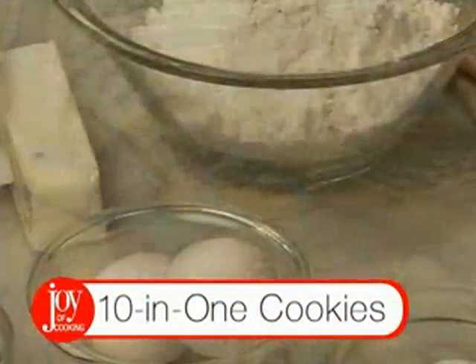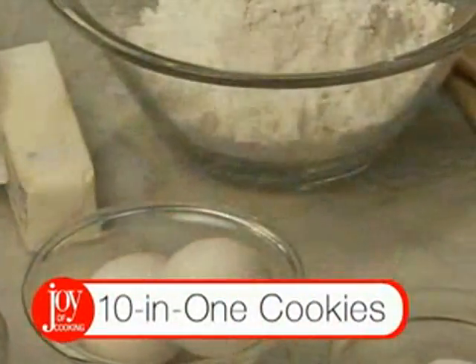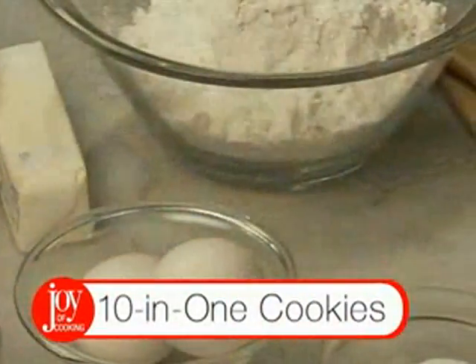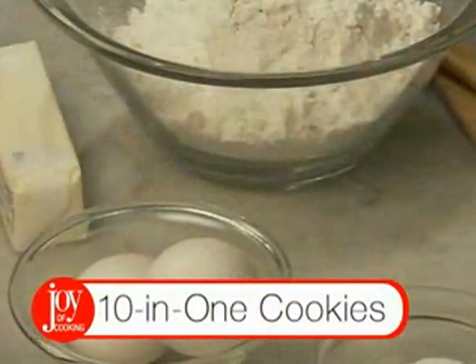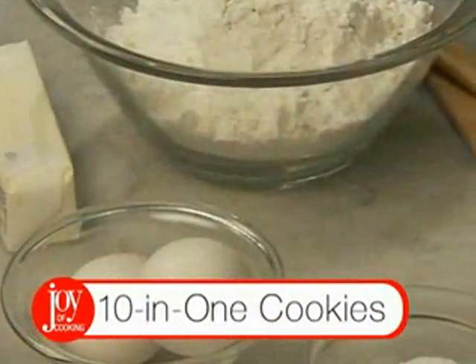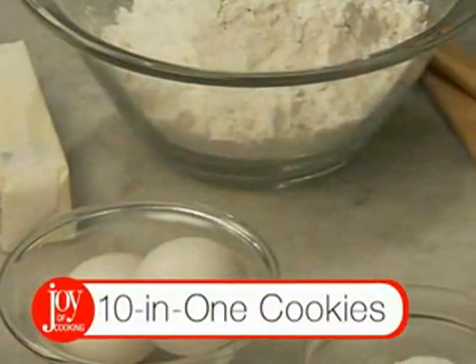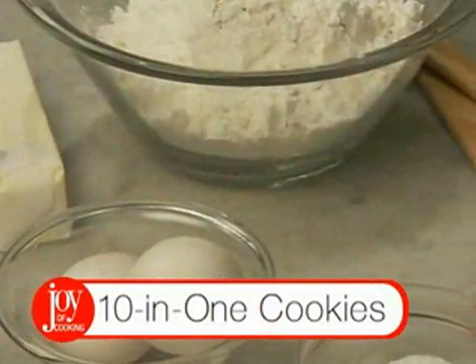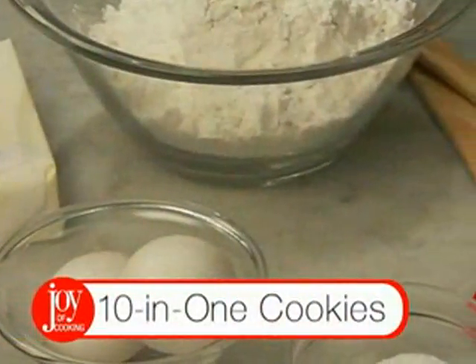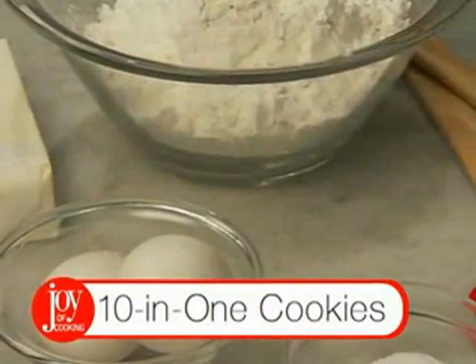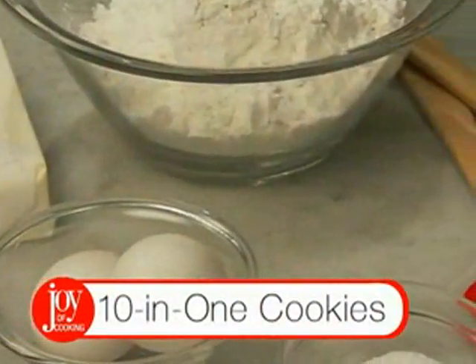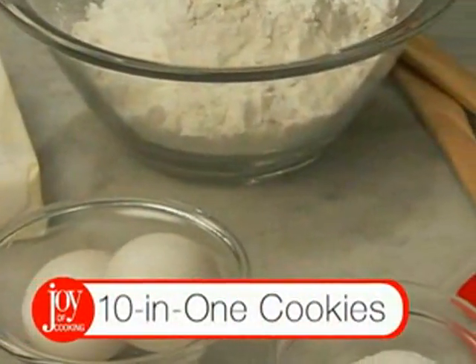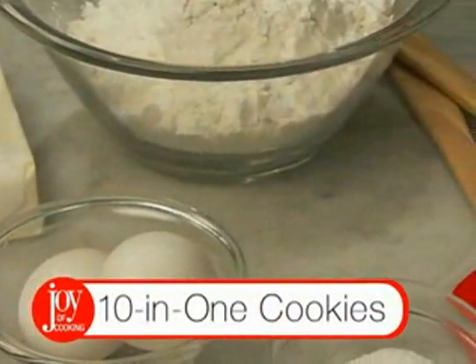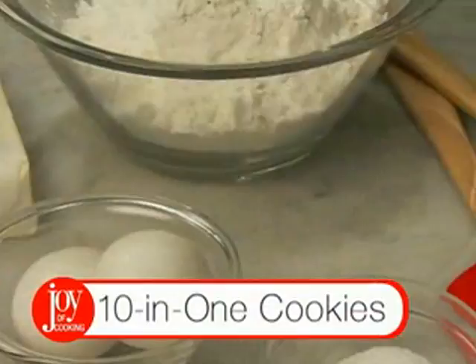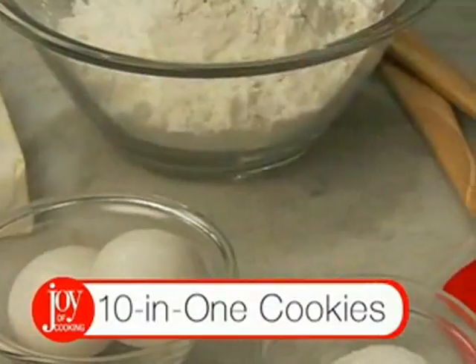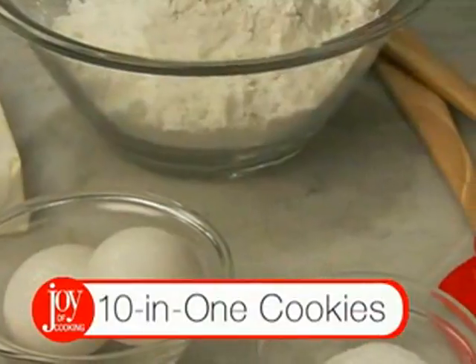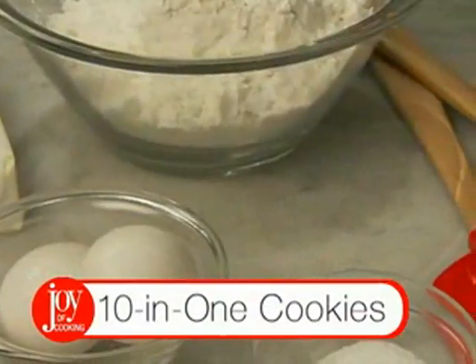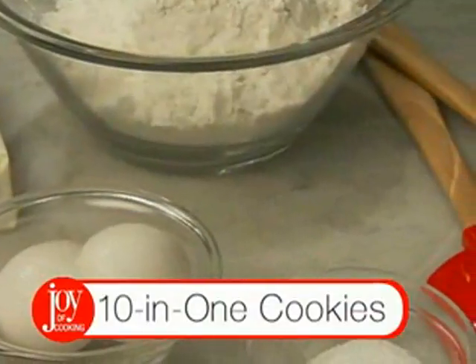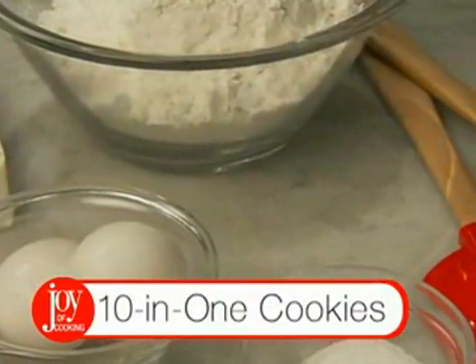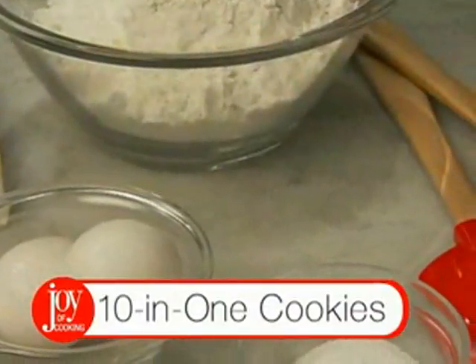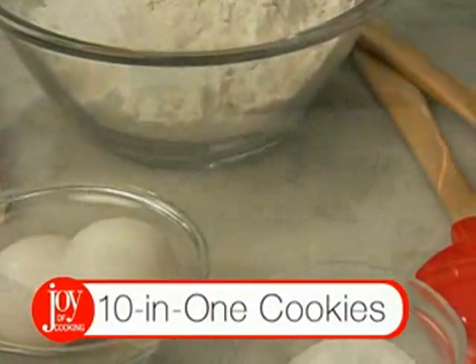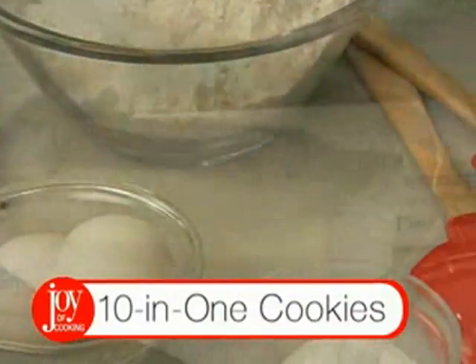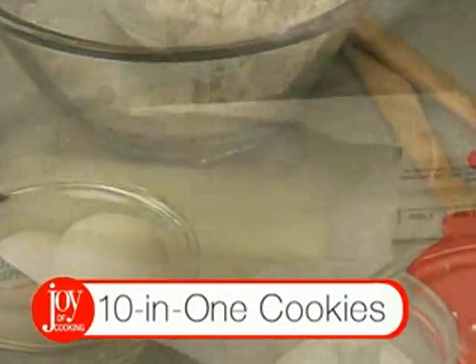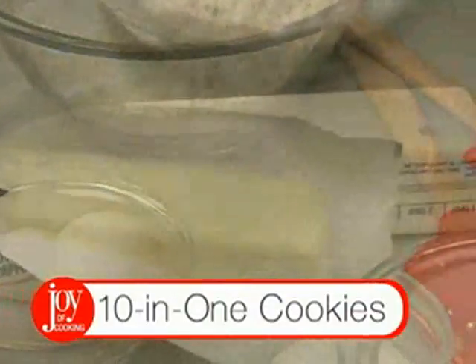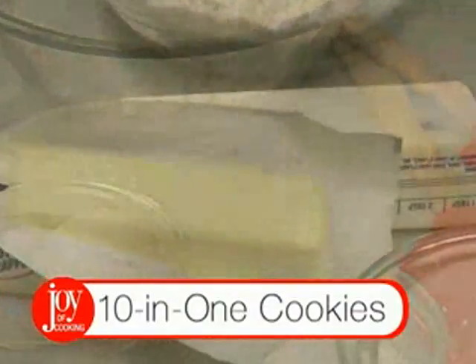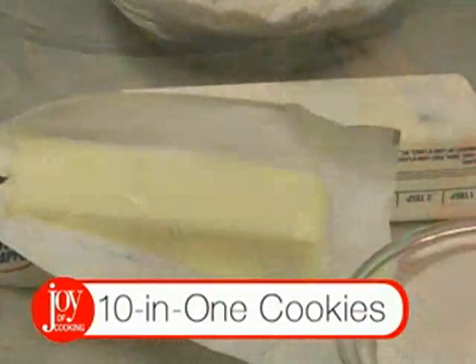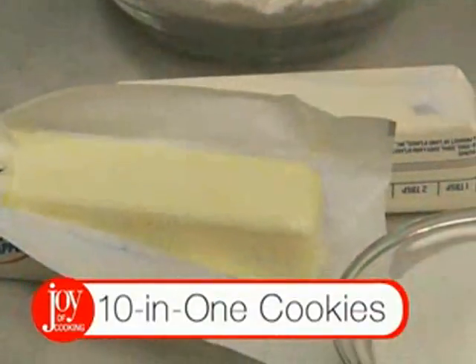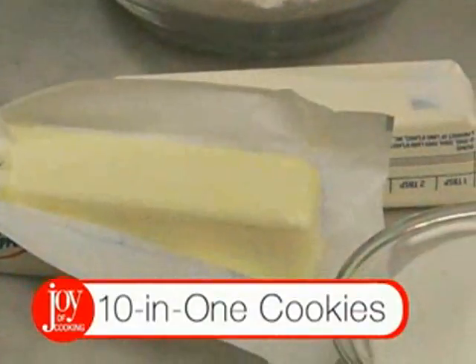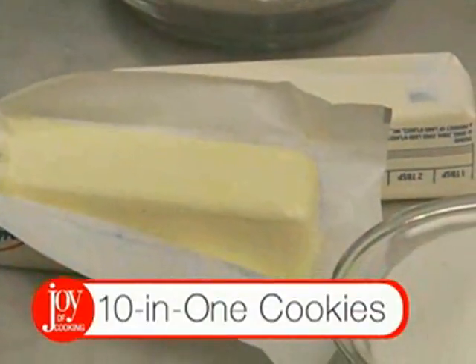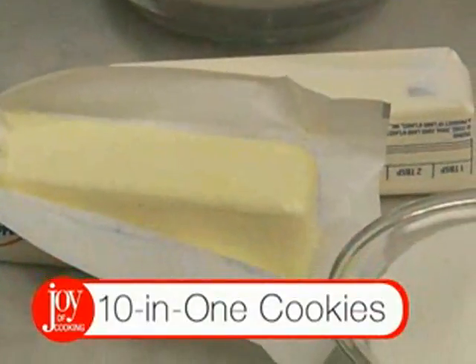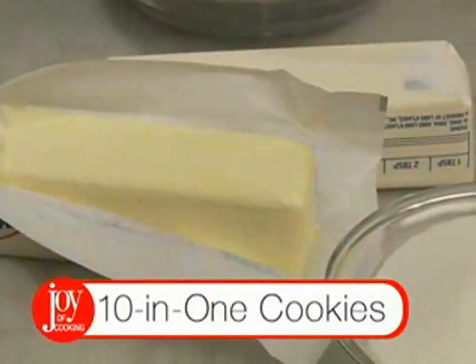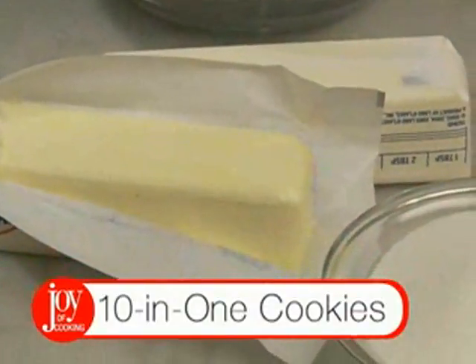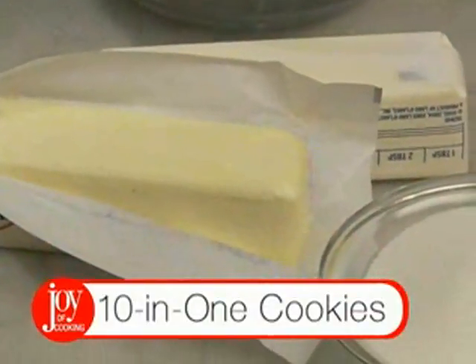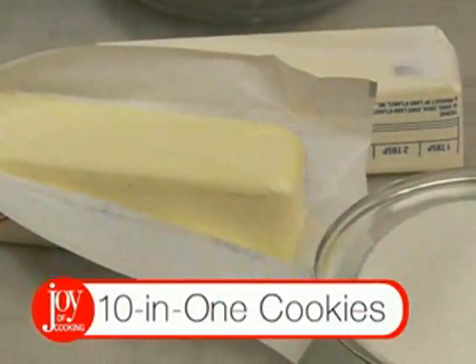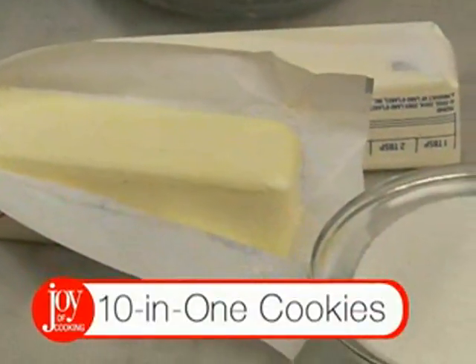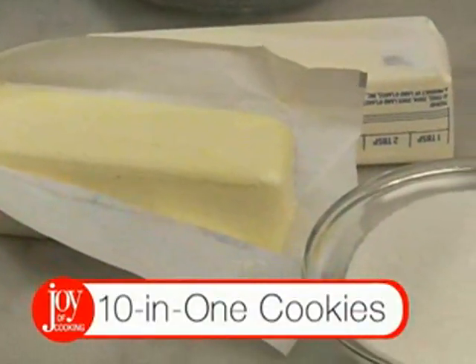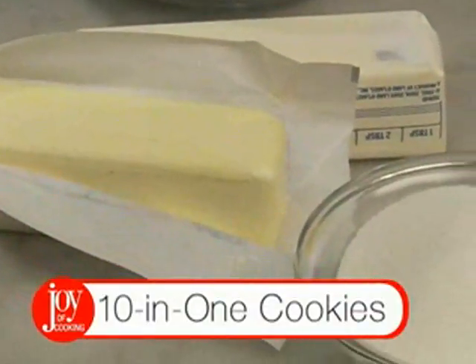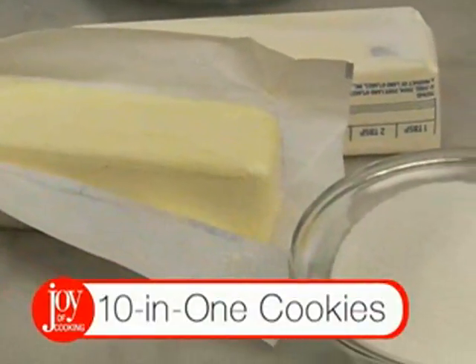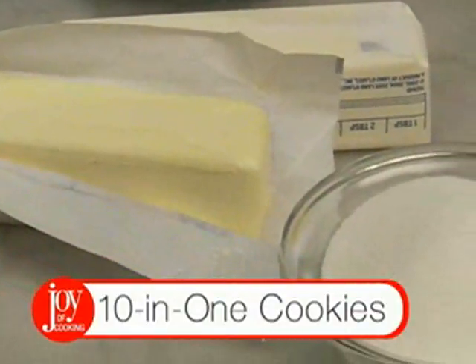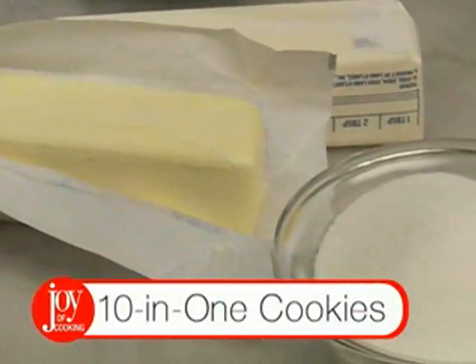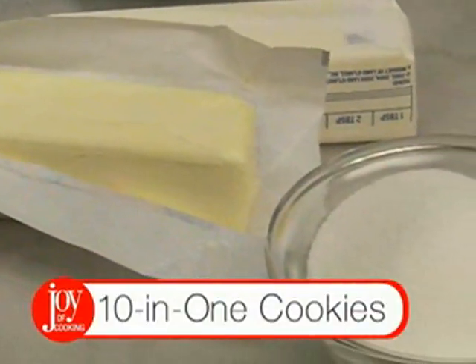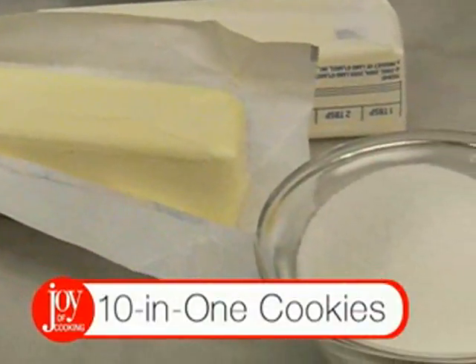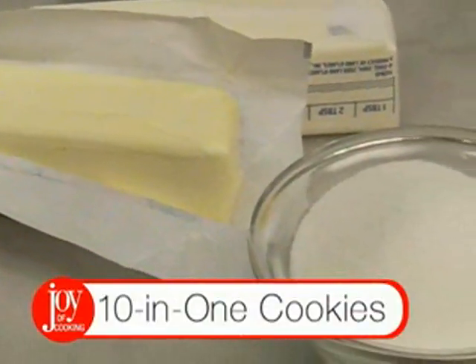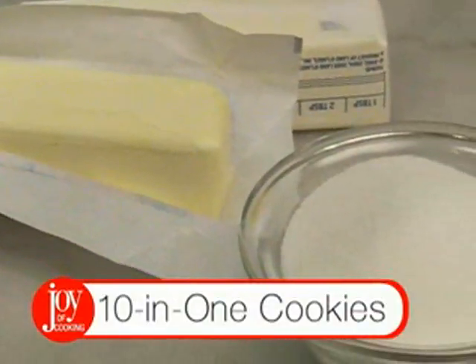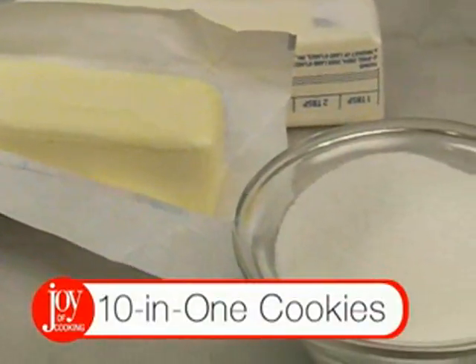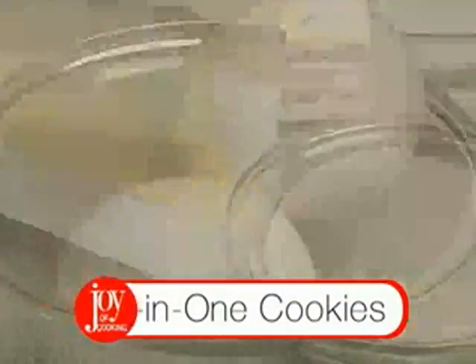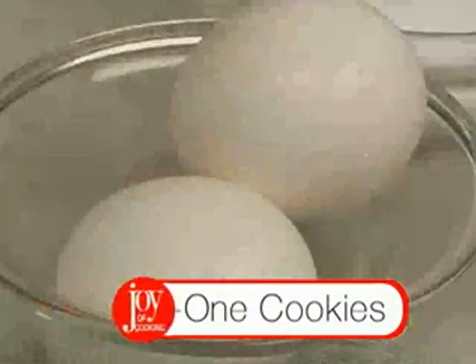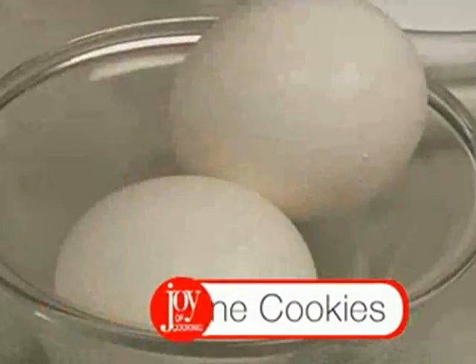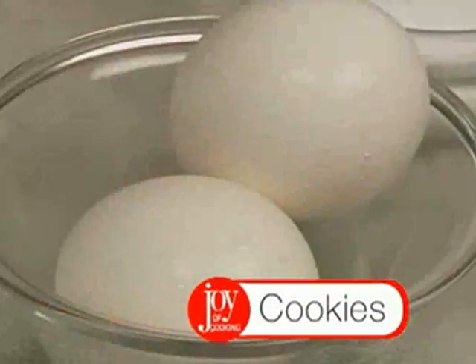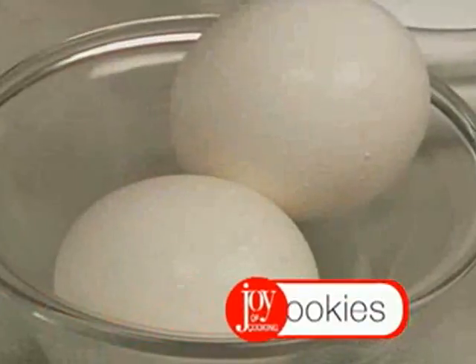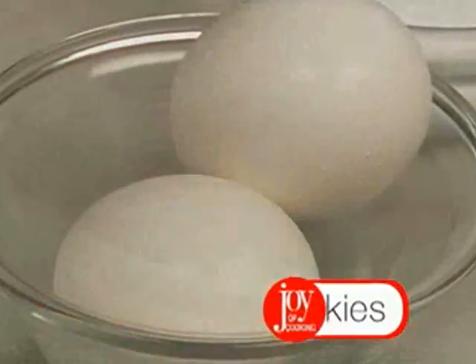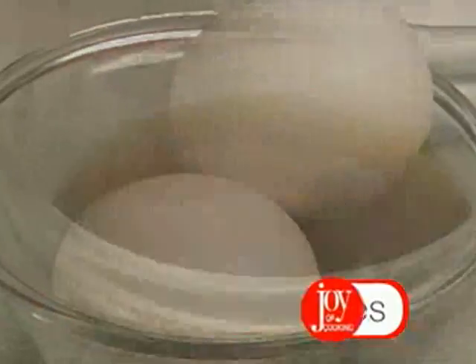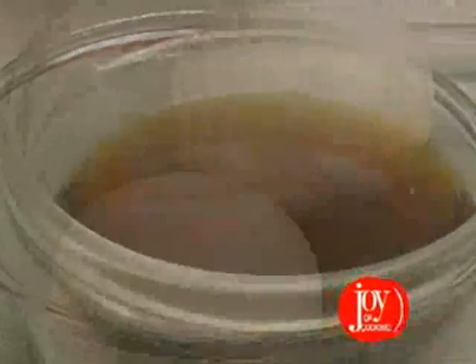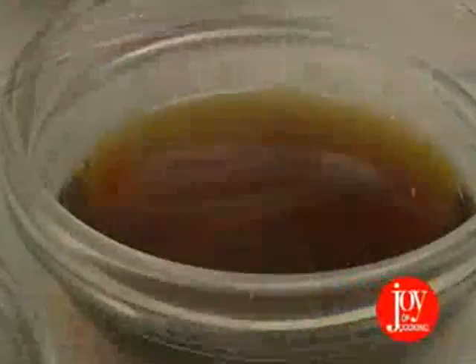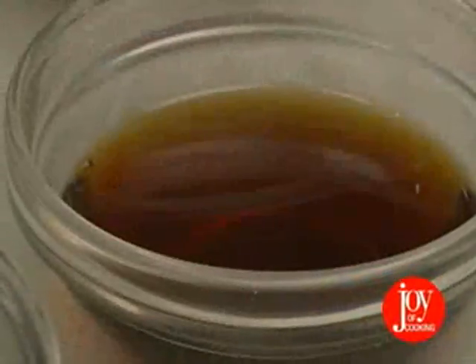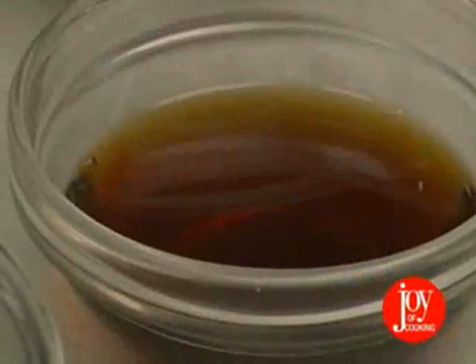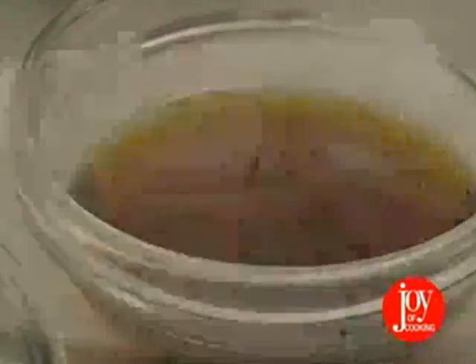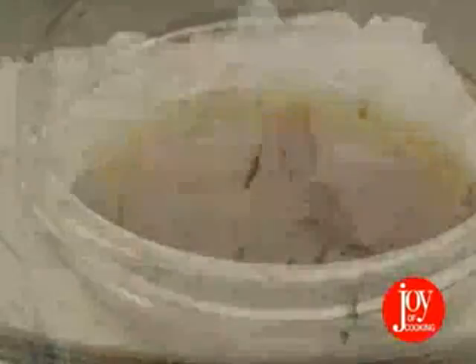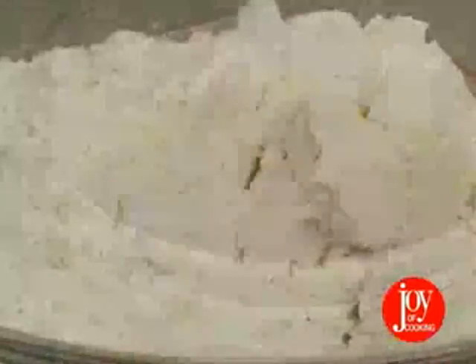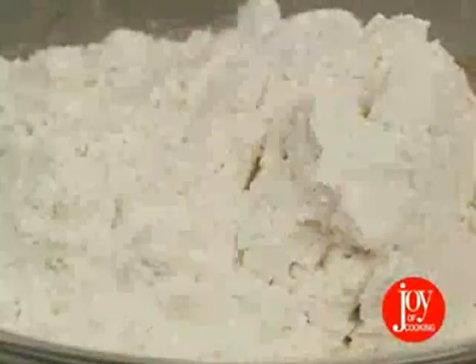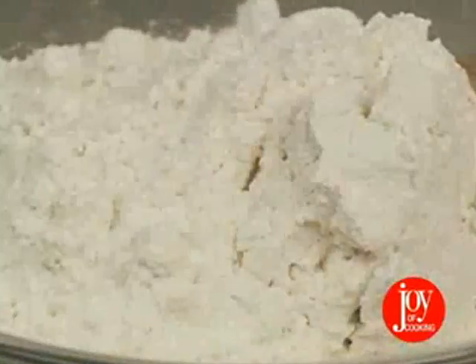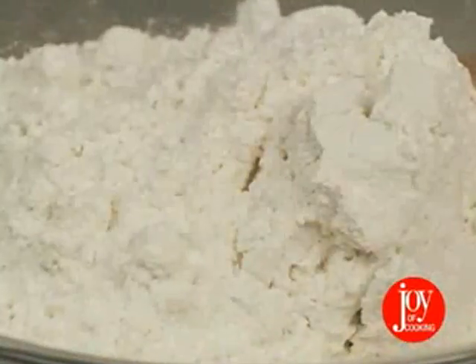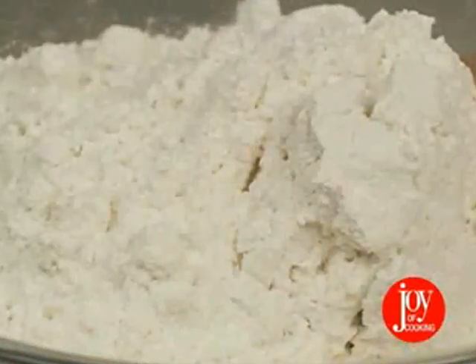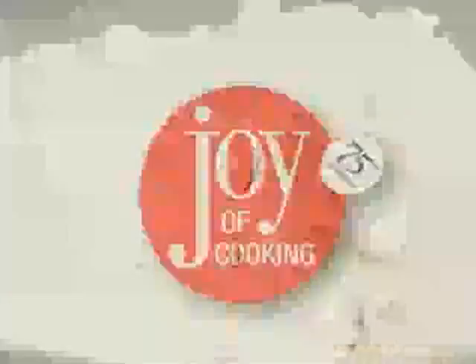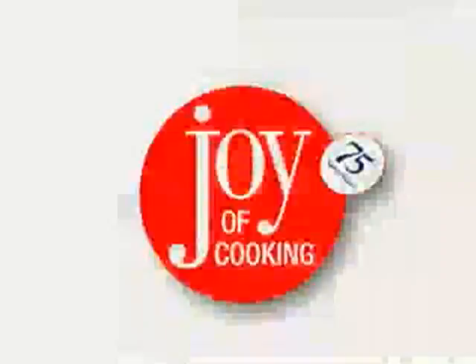This recipe begins with a basic dough made from butter, sugar, a dash of salt, eggs, vanilla, and flour.